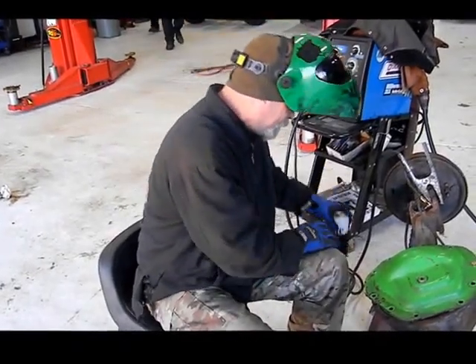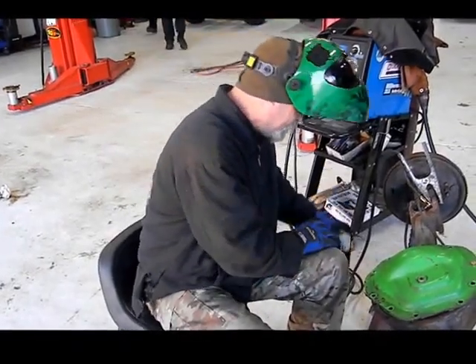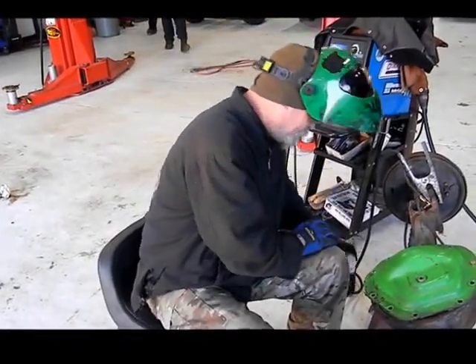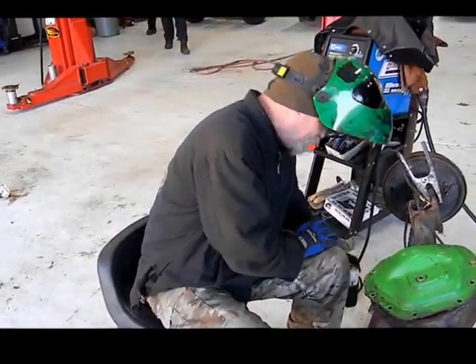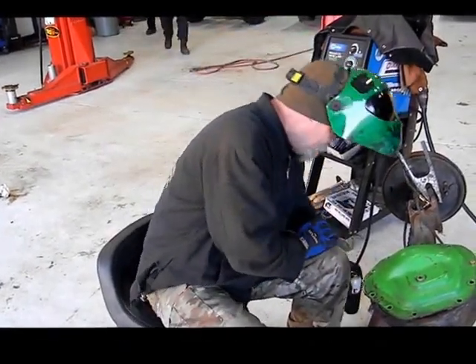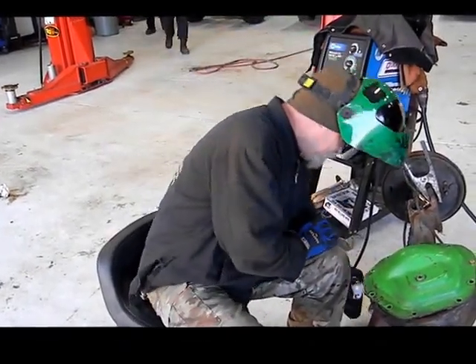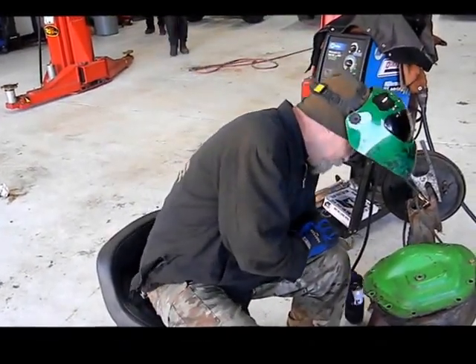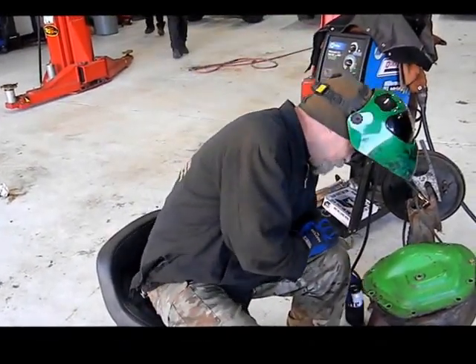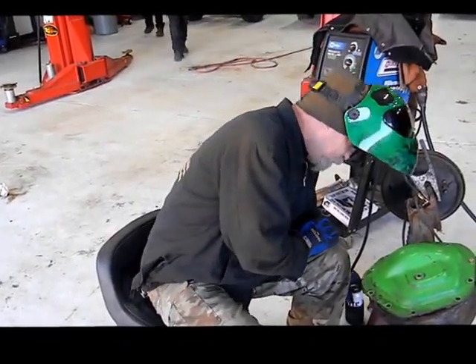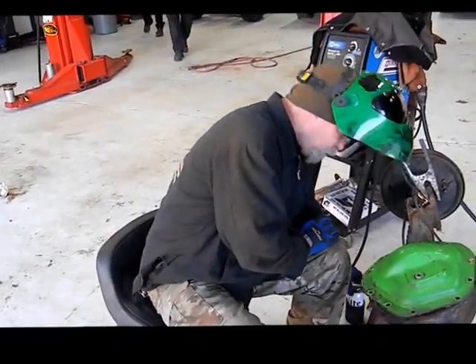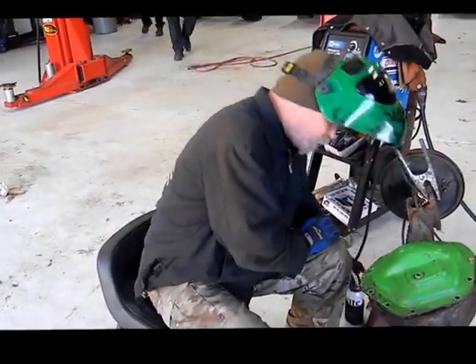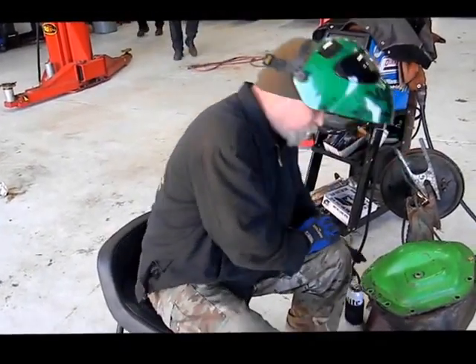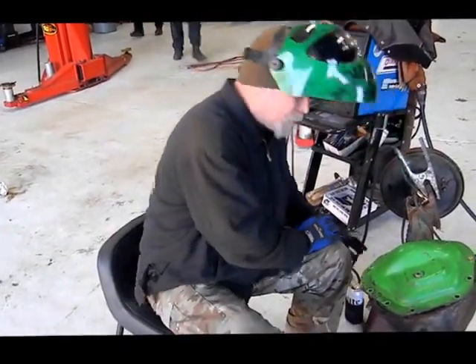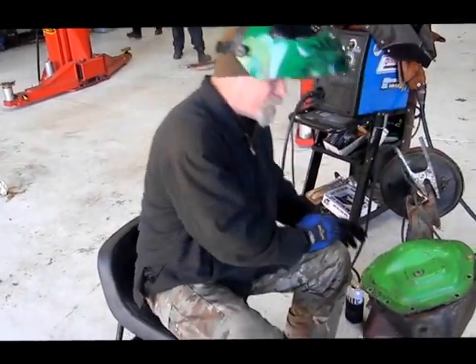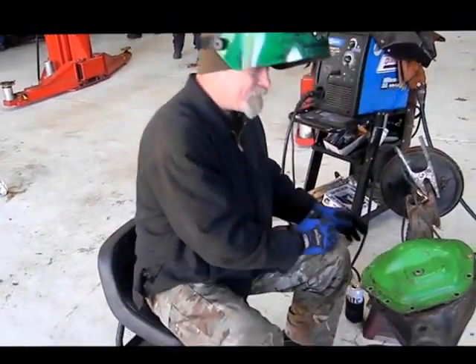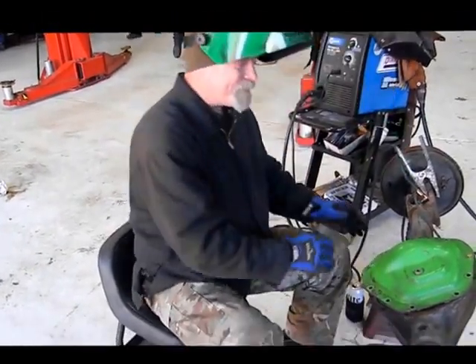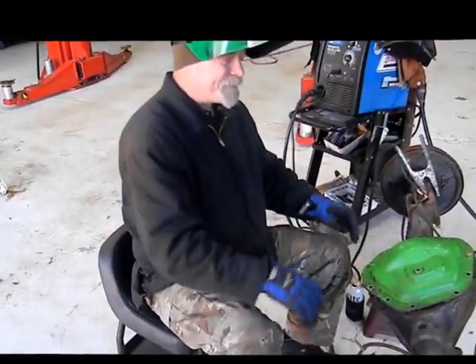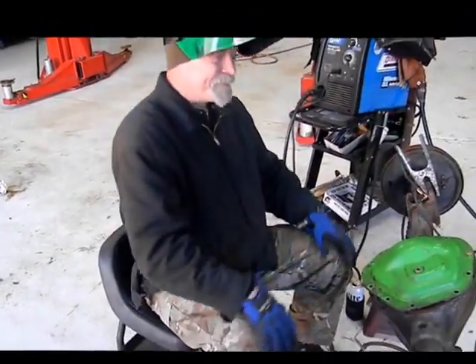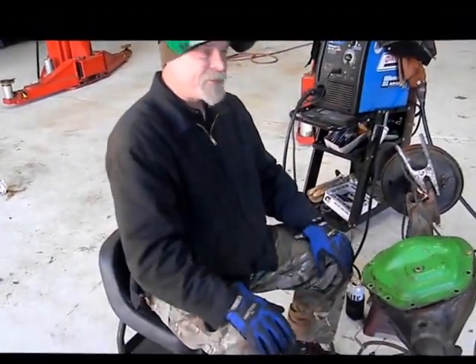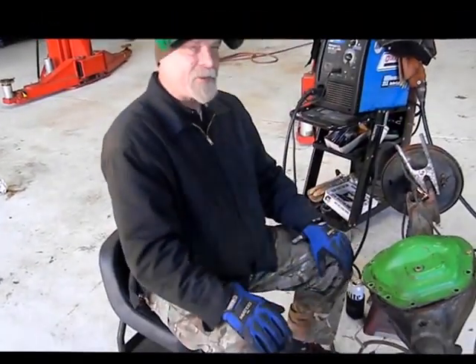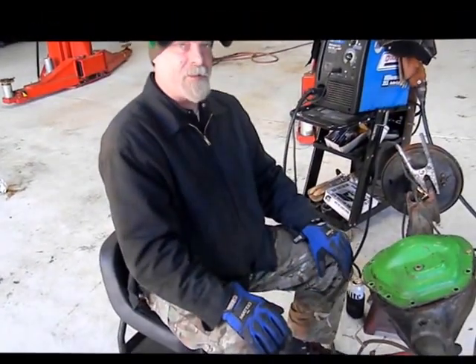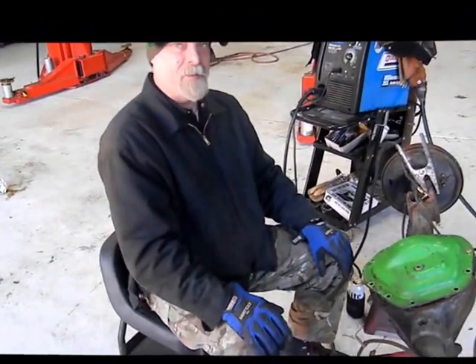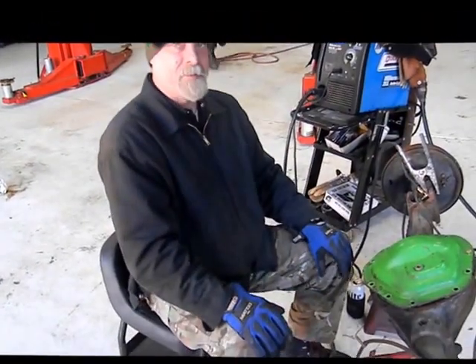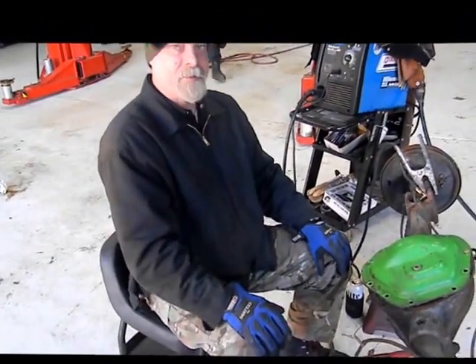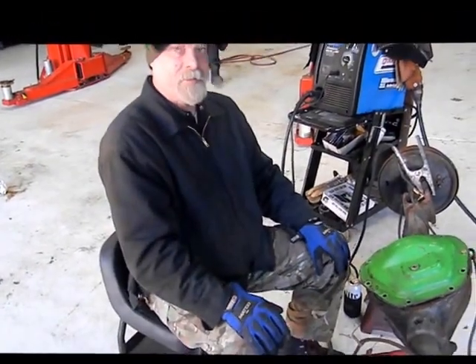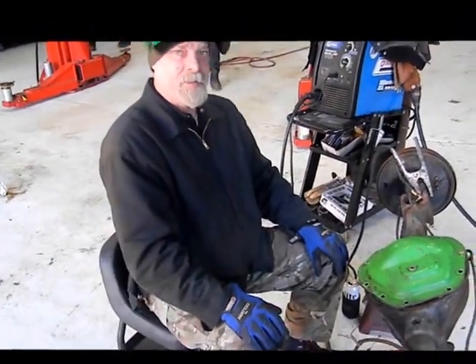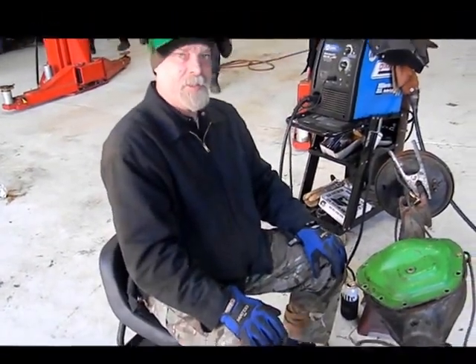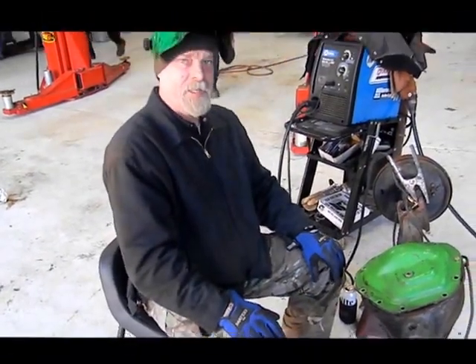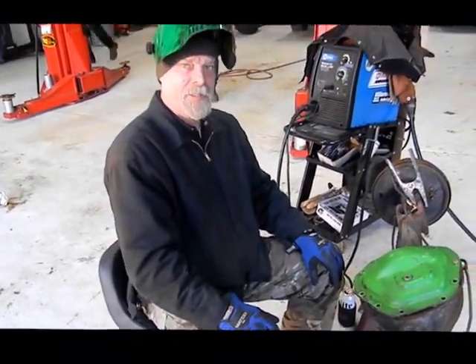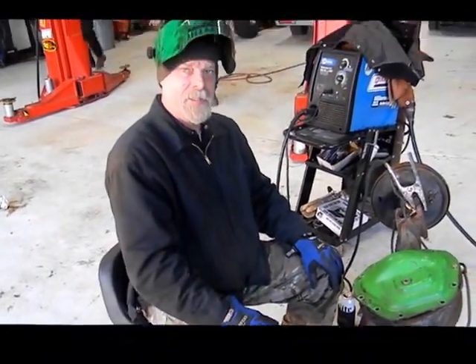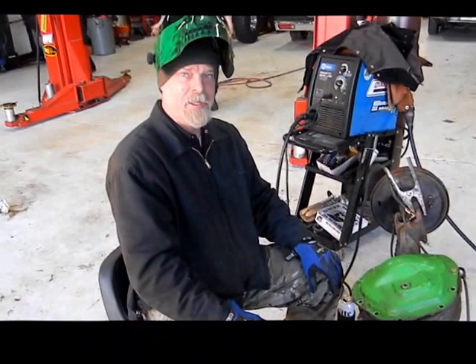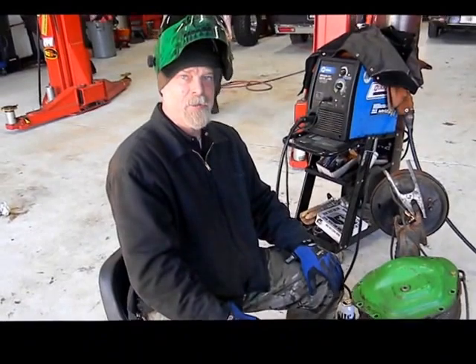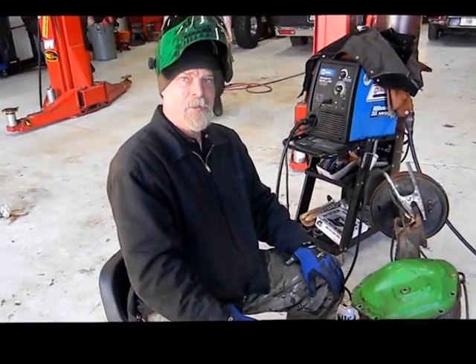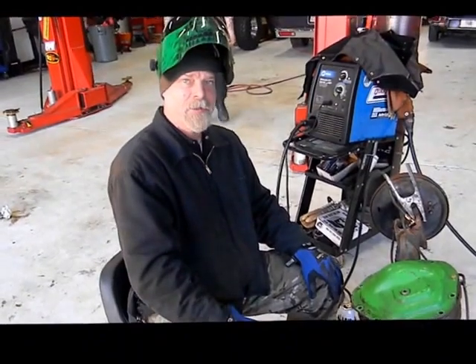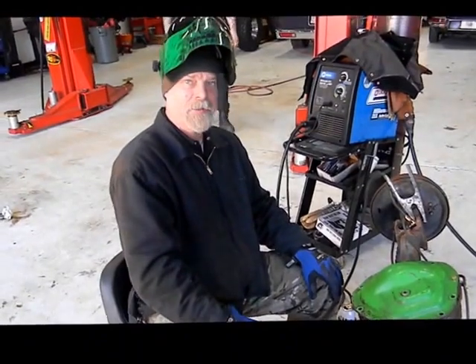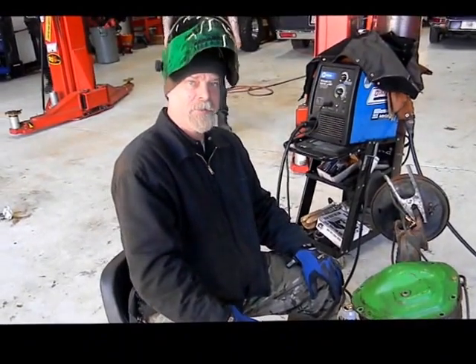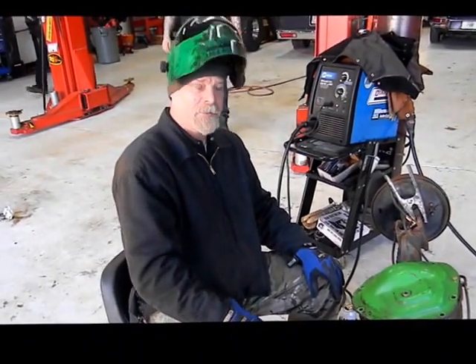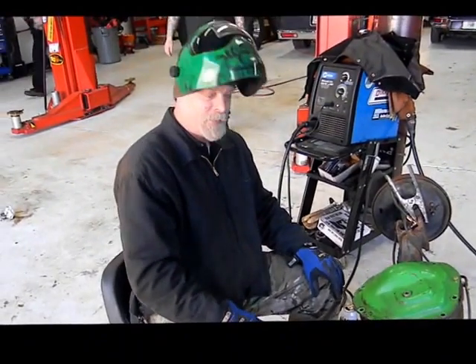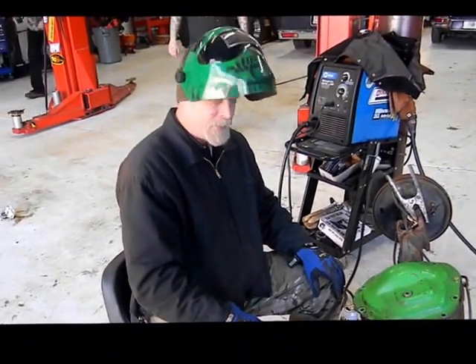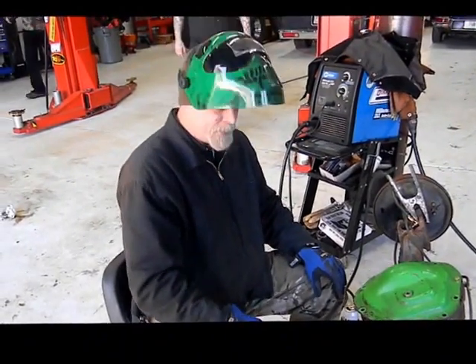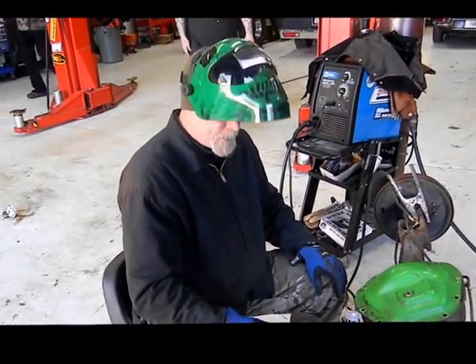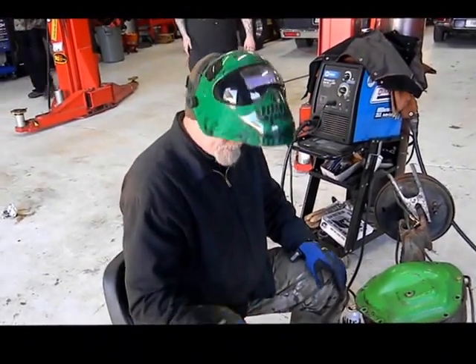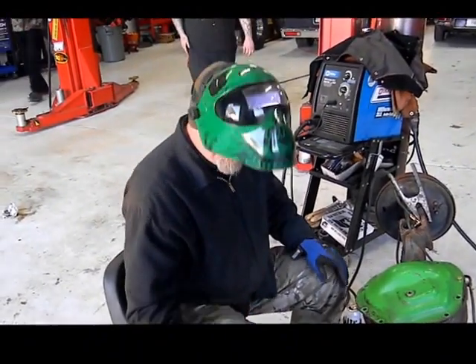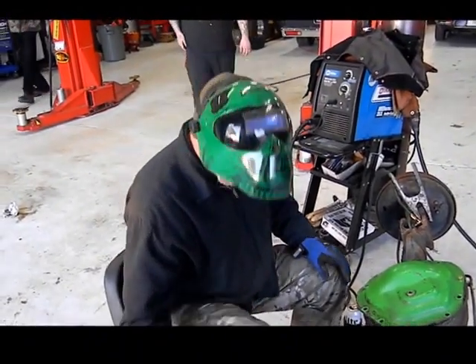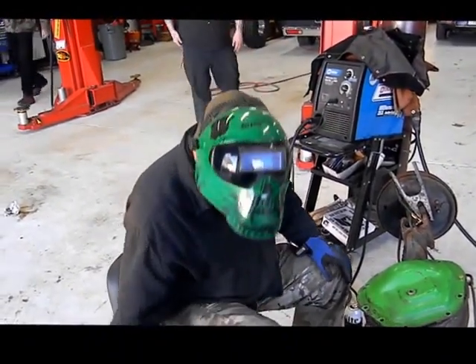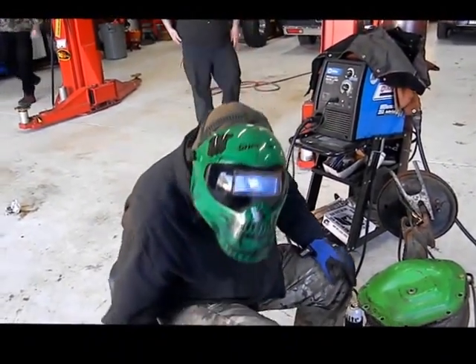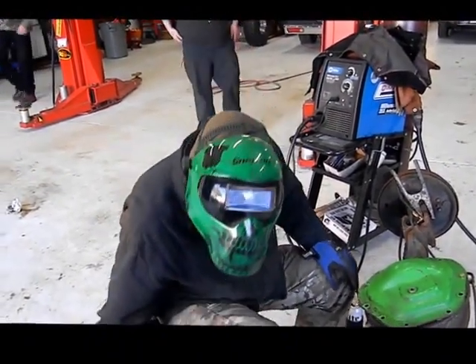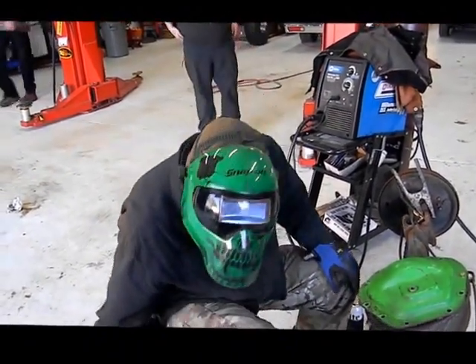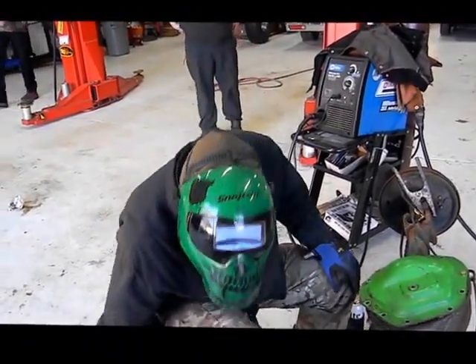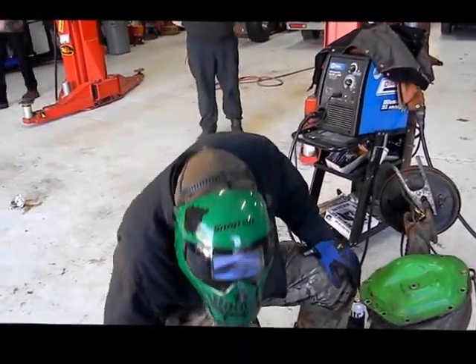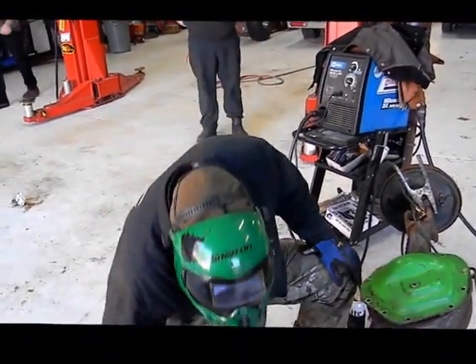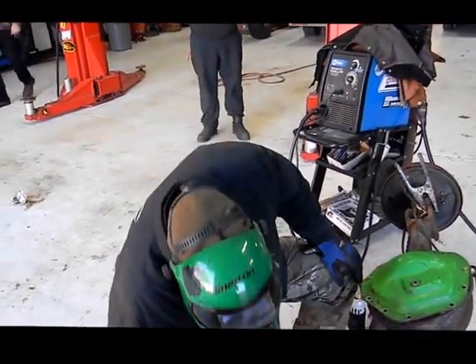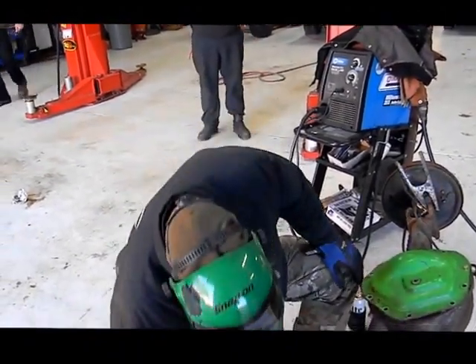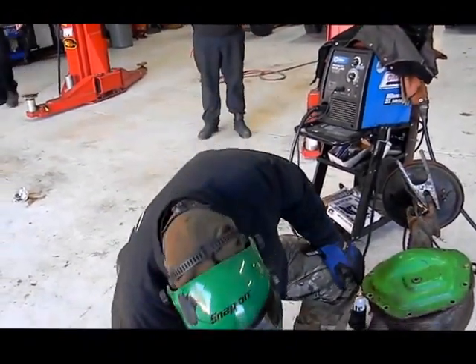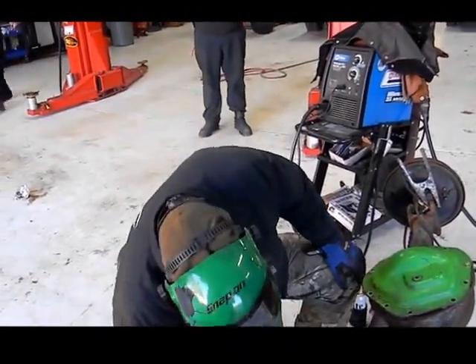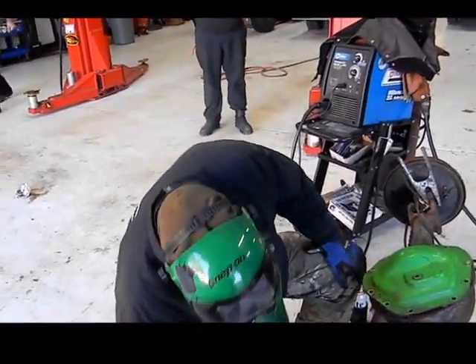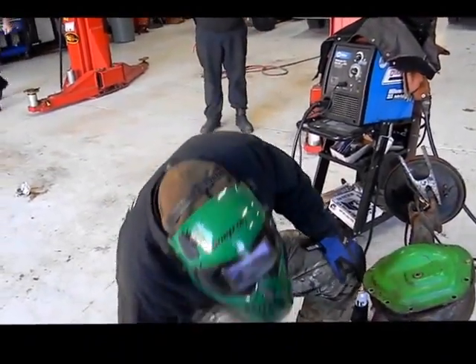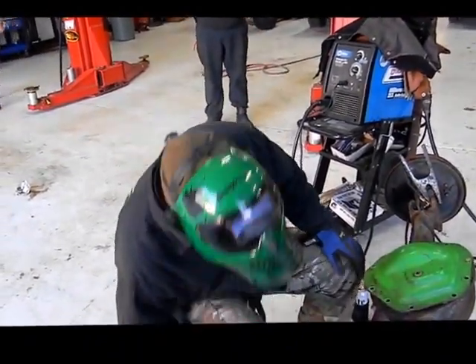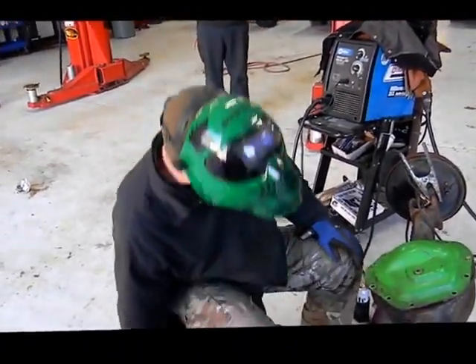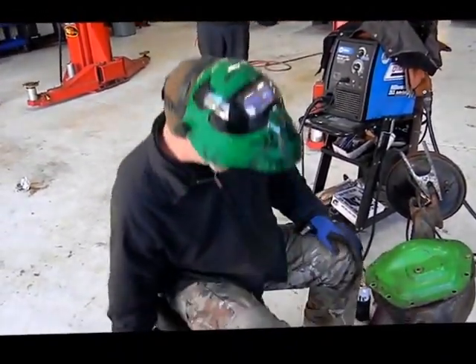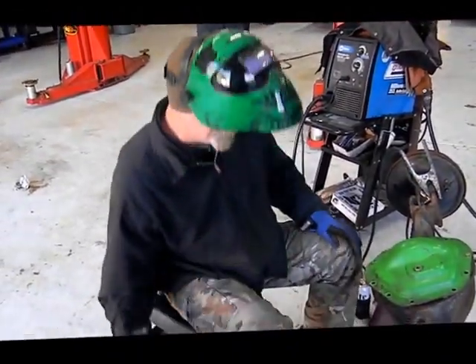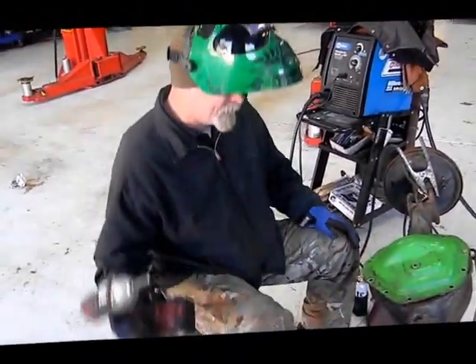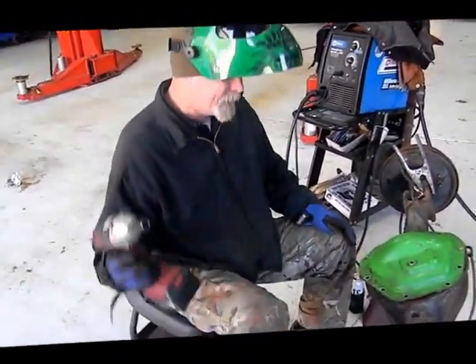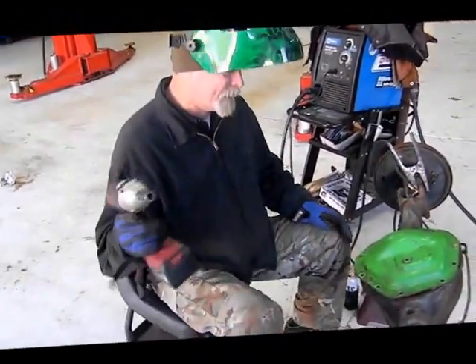This is Brian, and today we're going to be building a Miller Locker for a 600 horsepower race car.